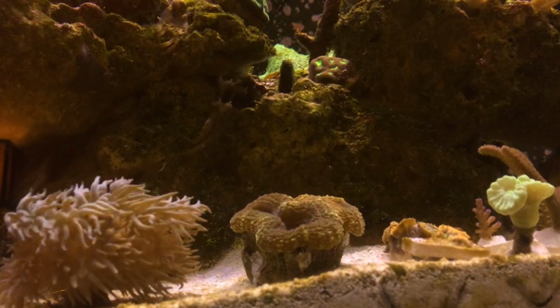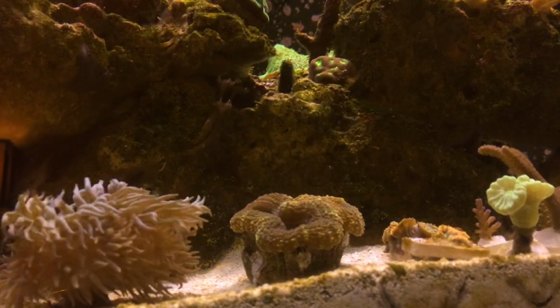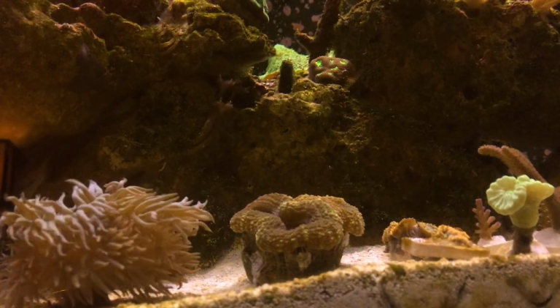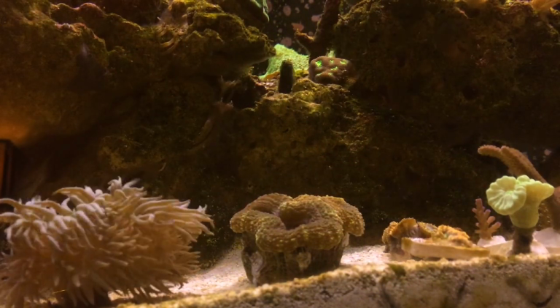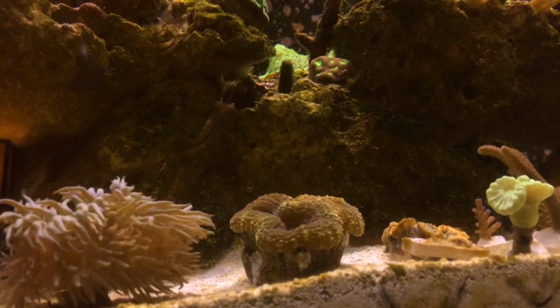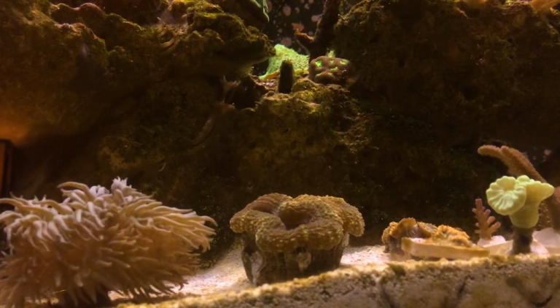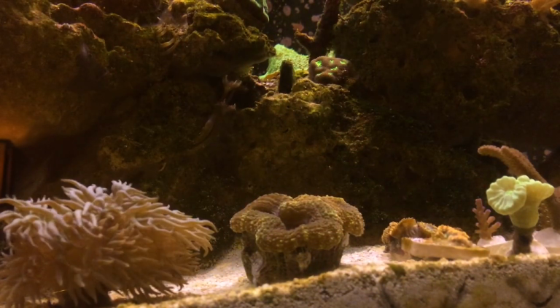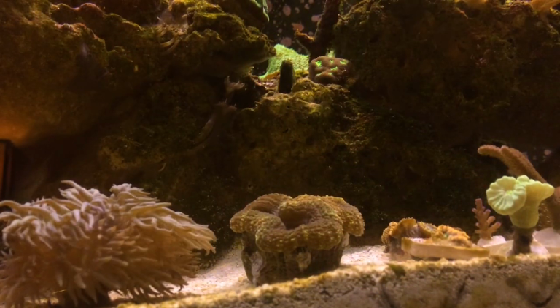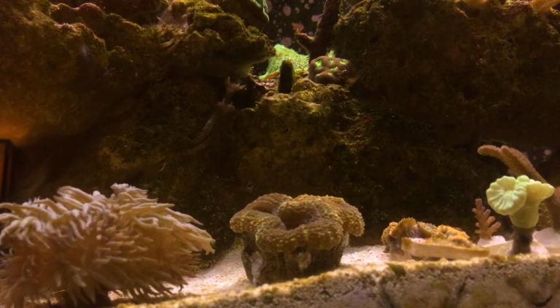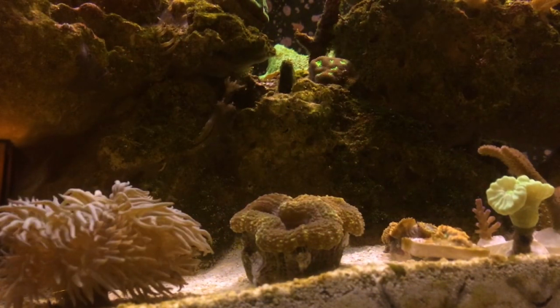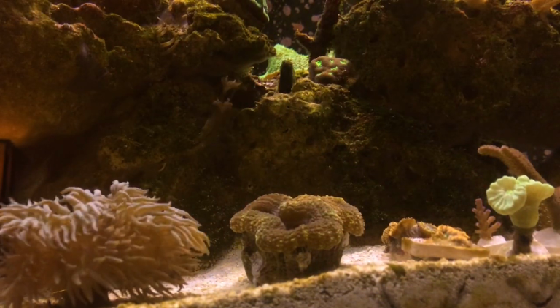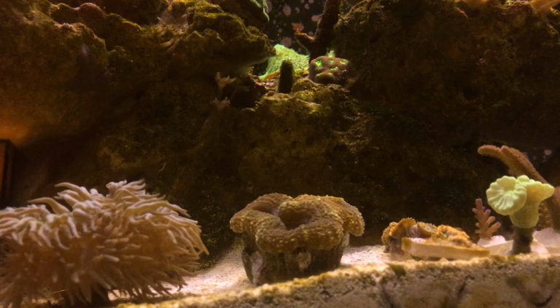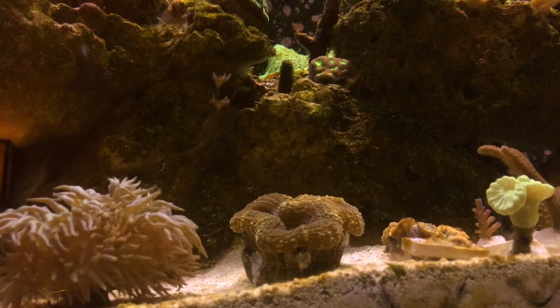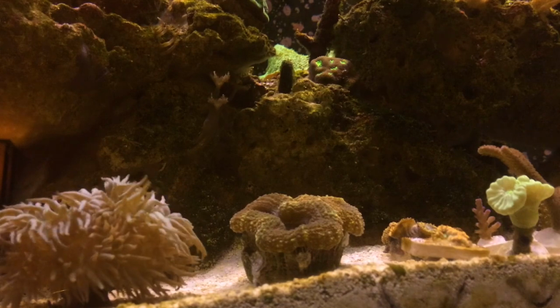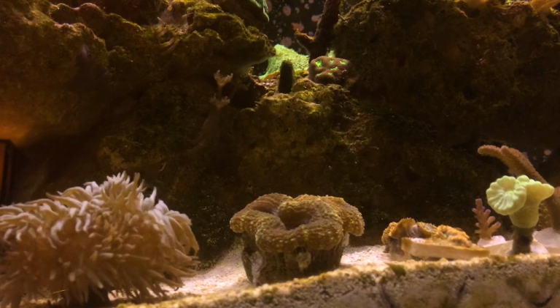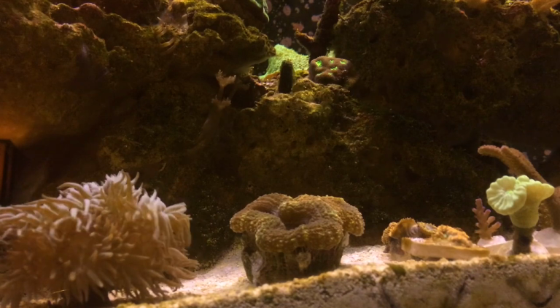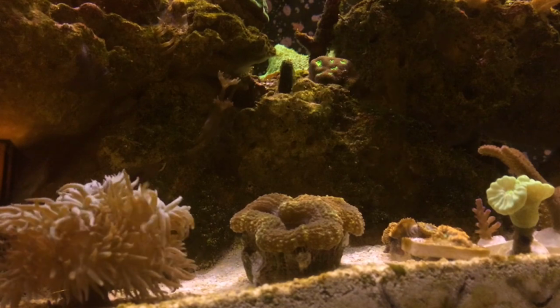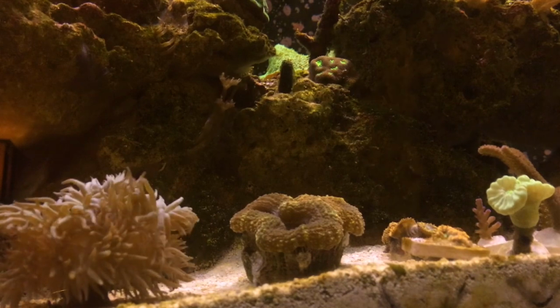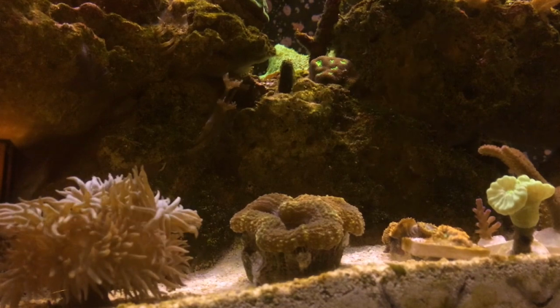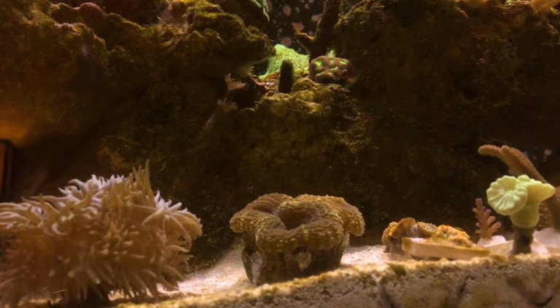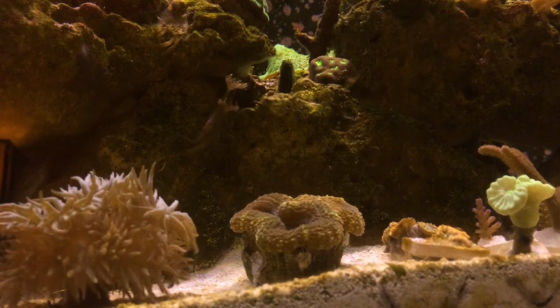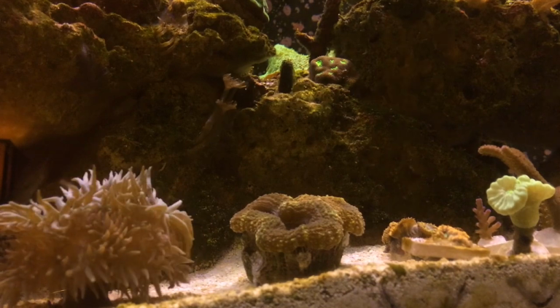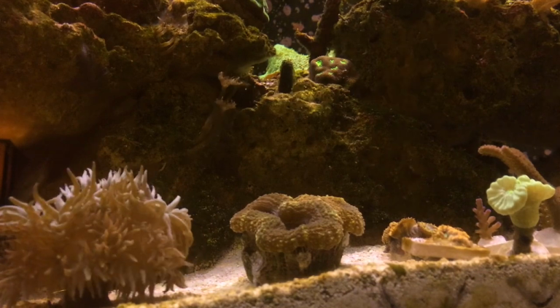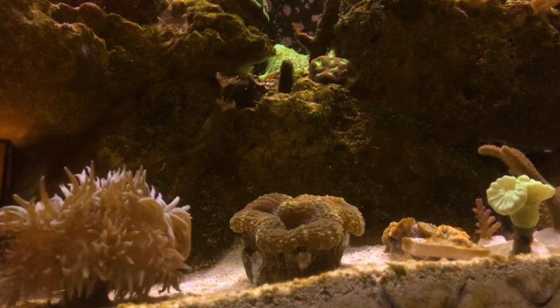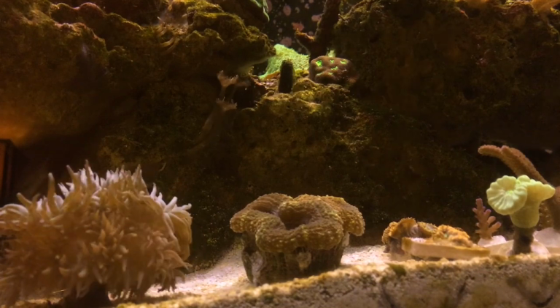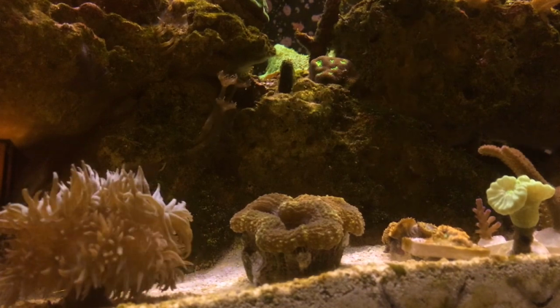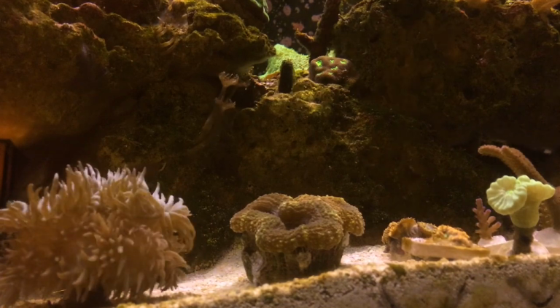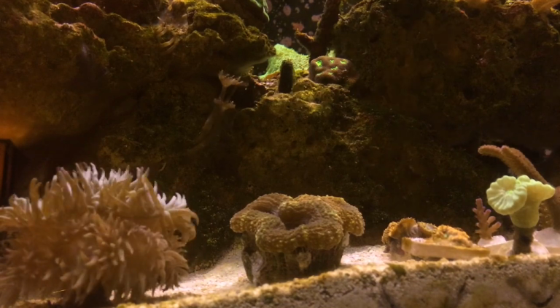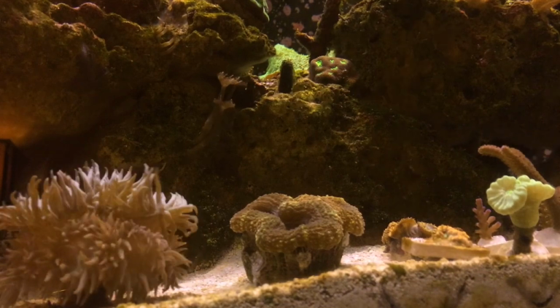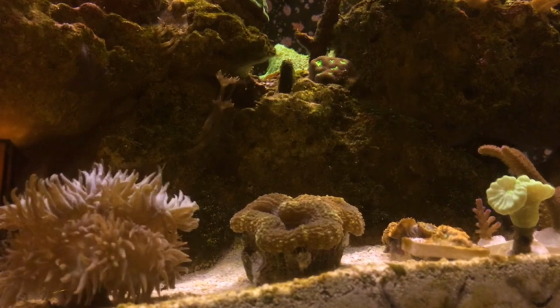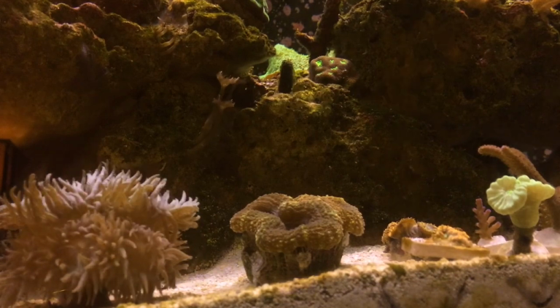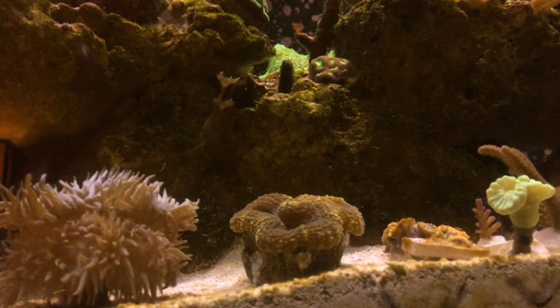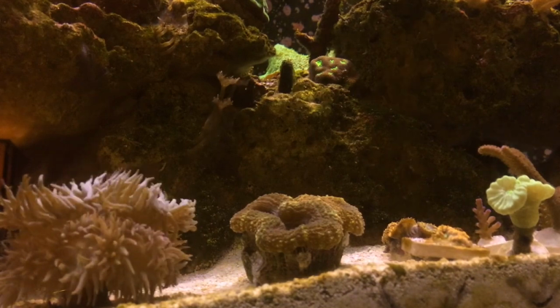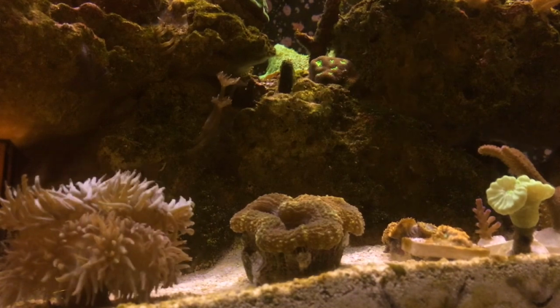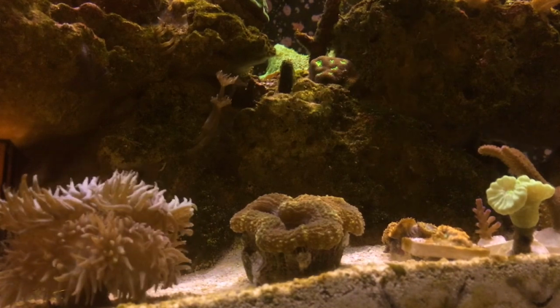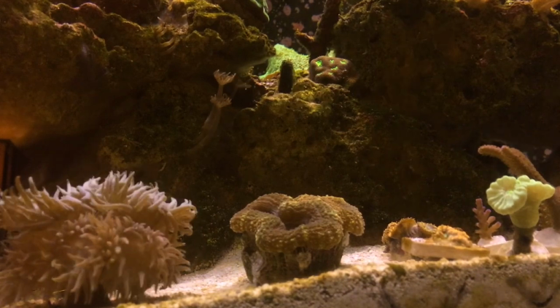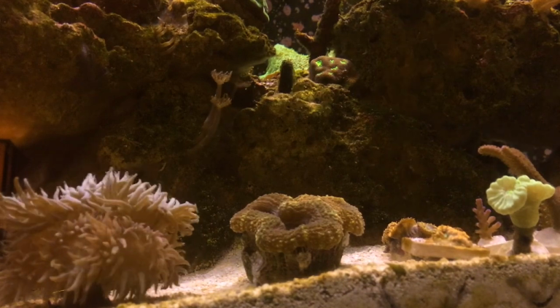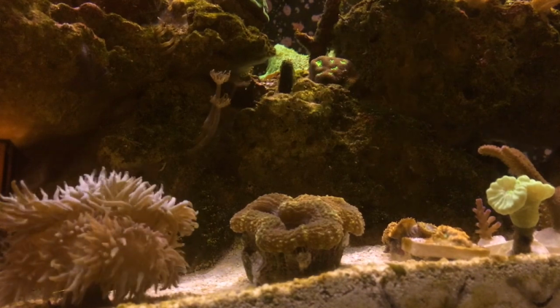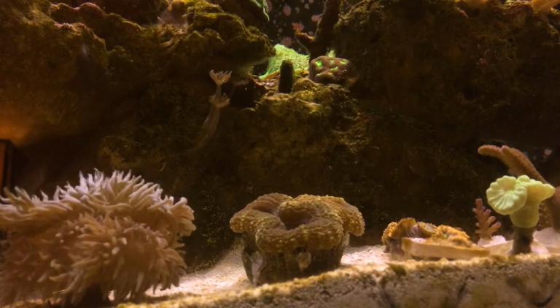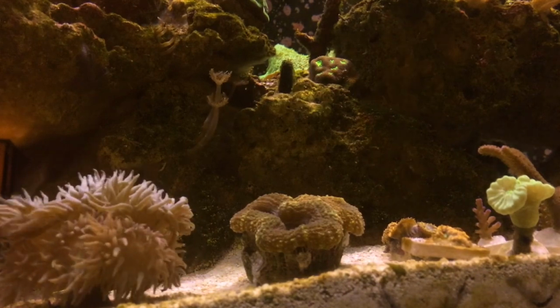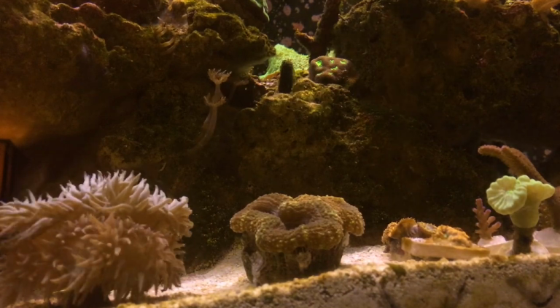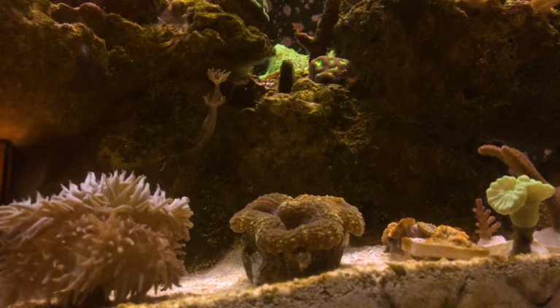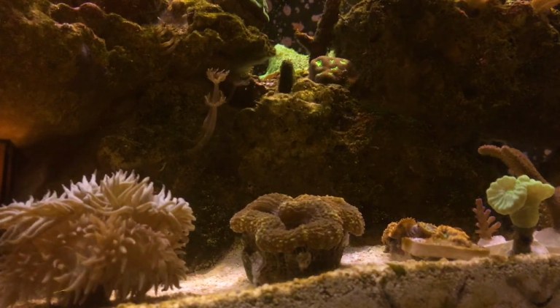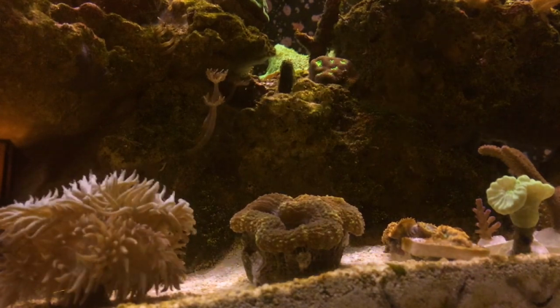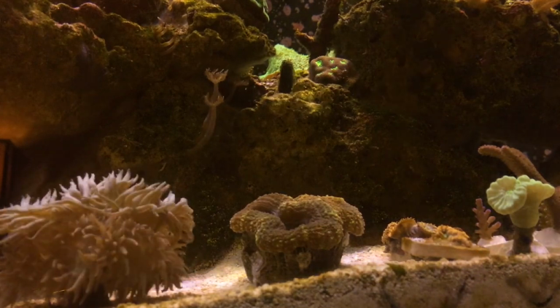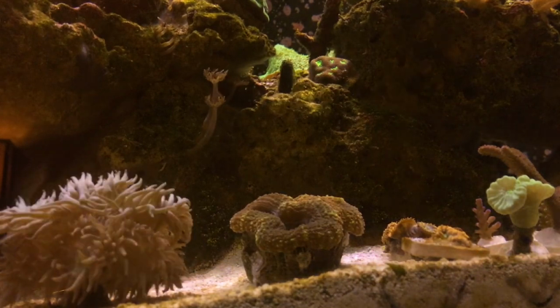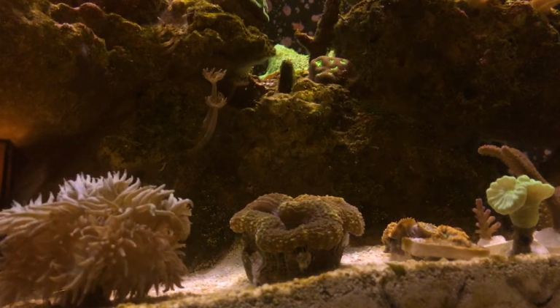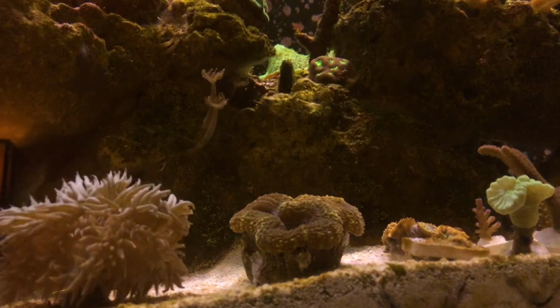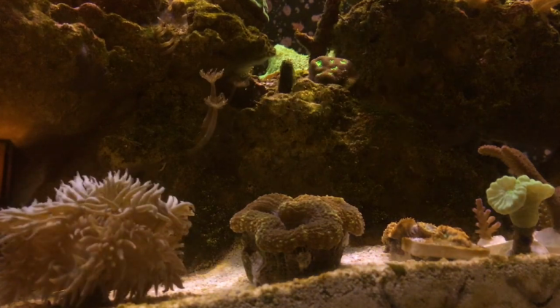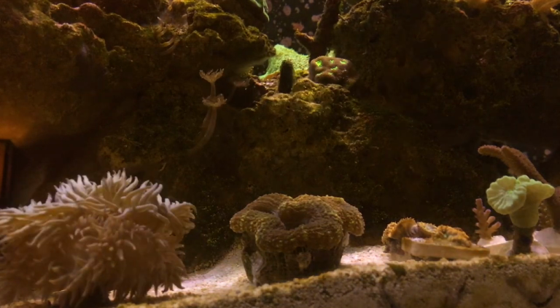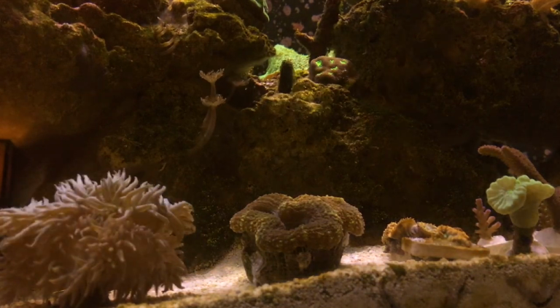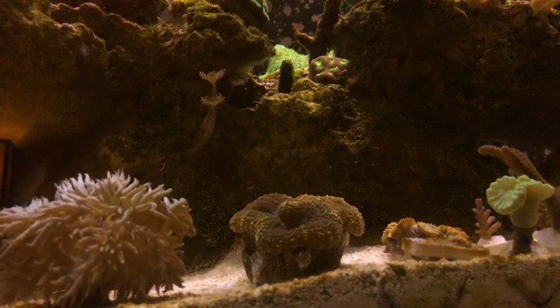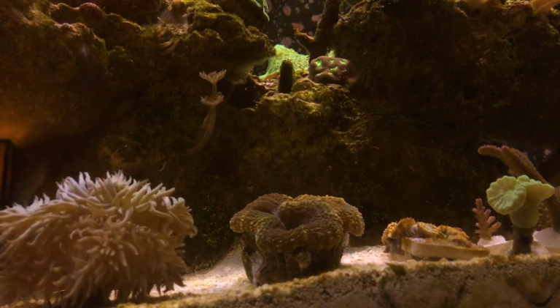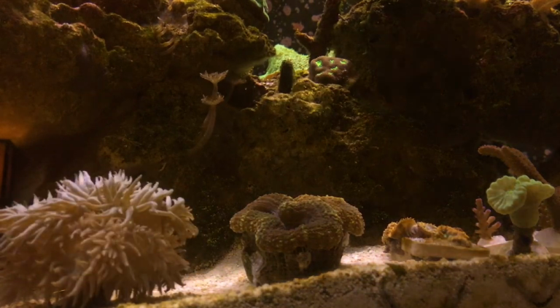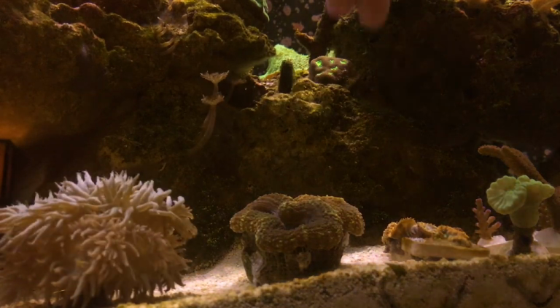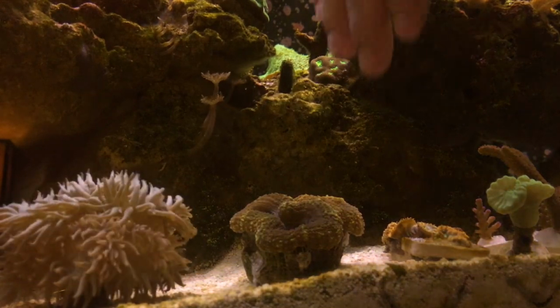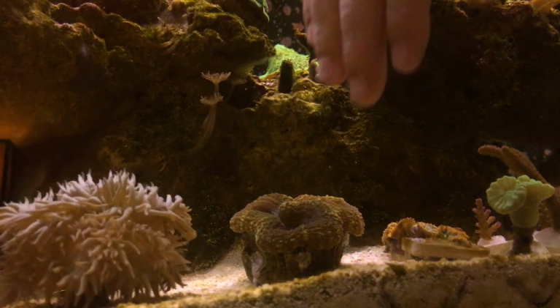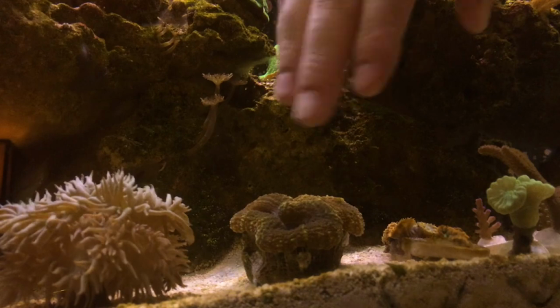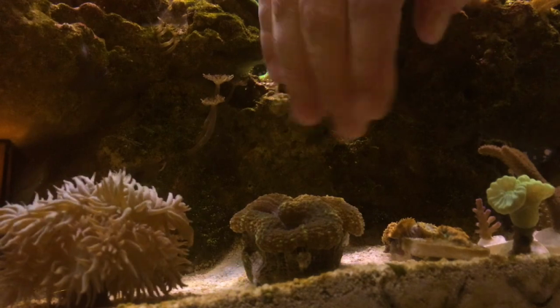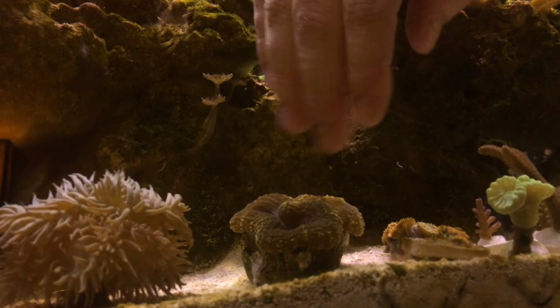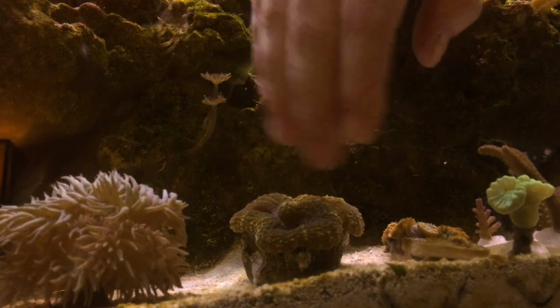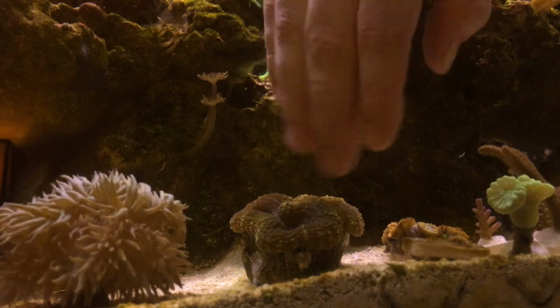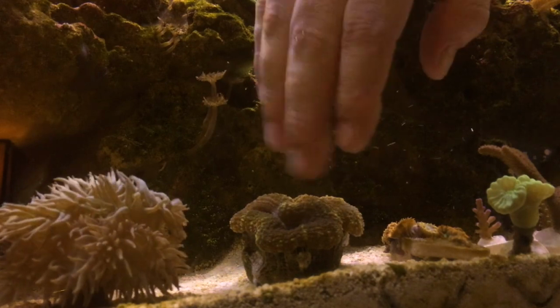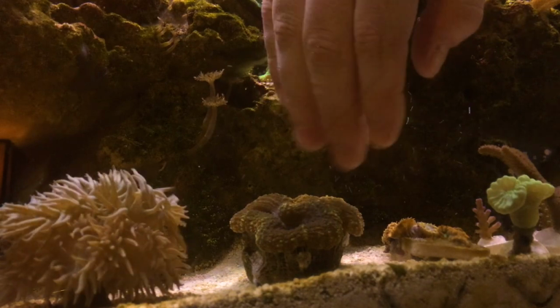Hey guys, welcome back to J-Dubs Aquatics. Today we're going to frag a few corals and the first one is this Aussie Lobo.